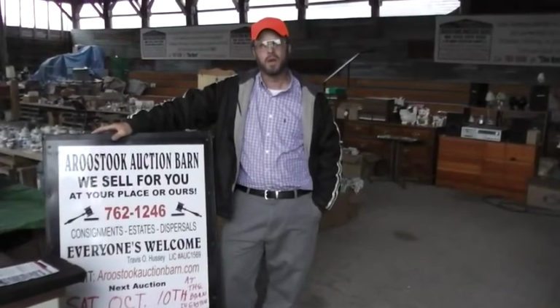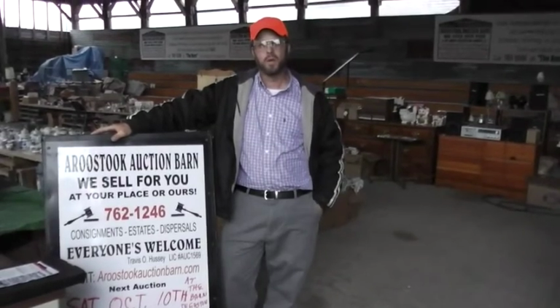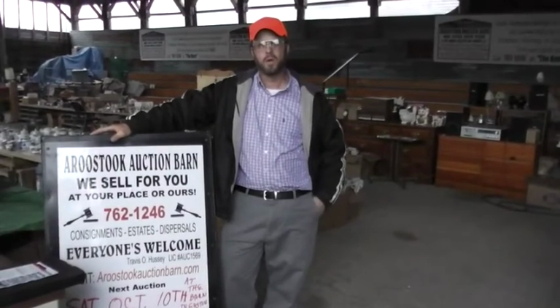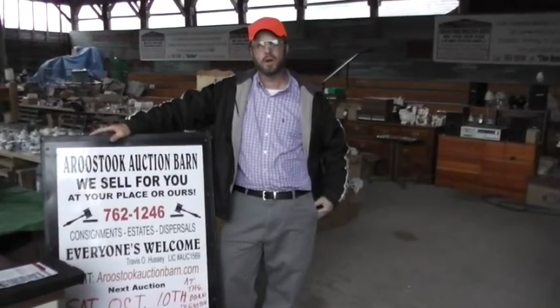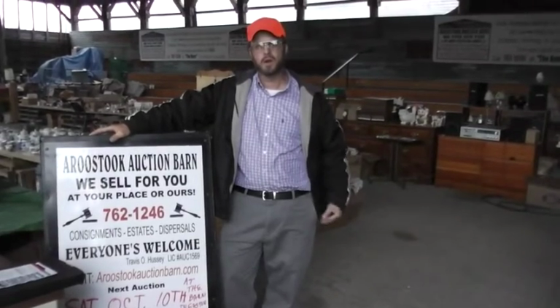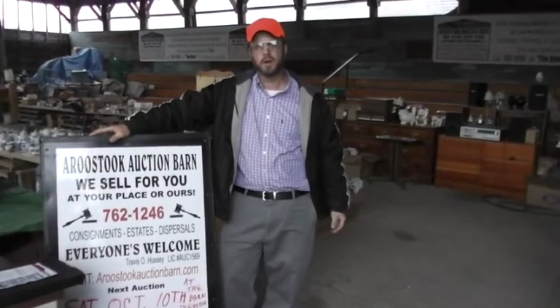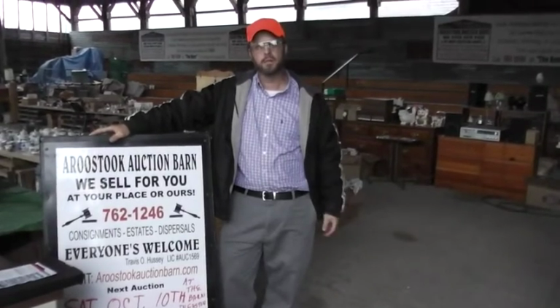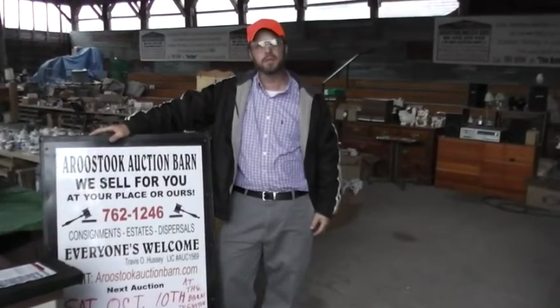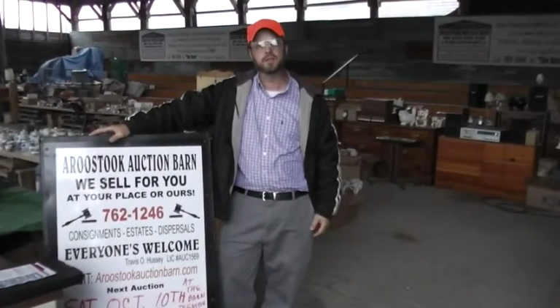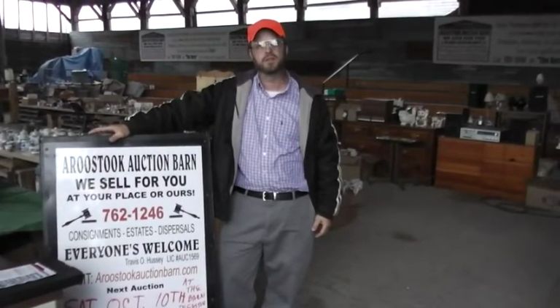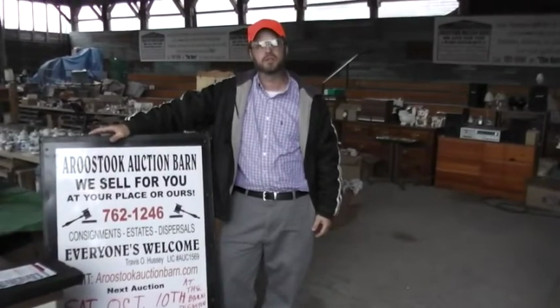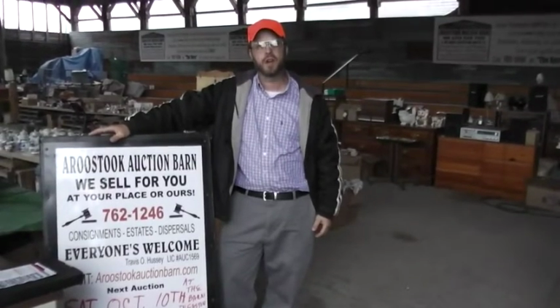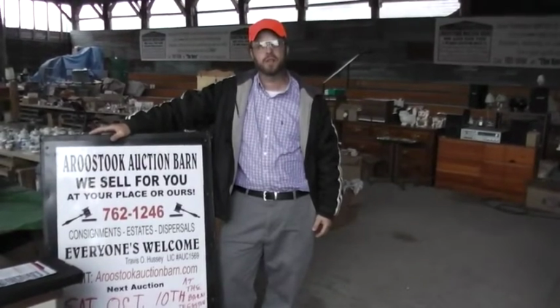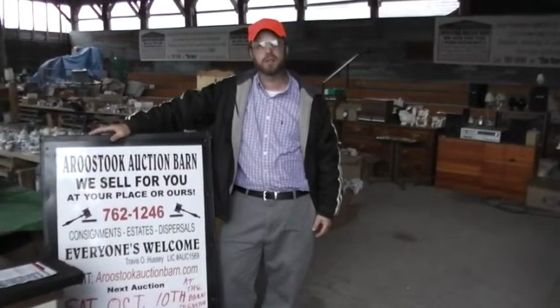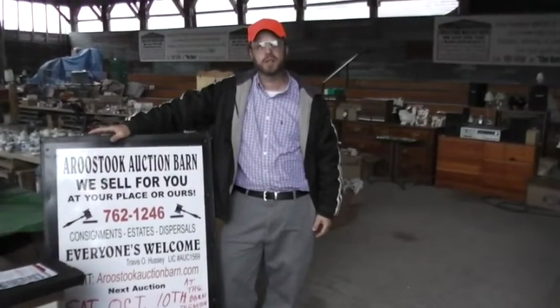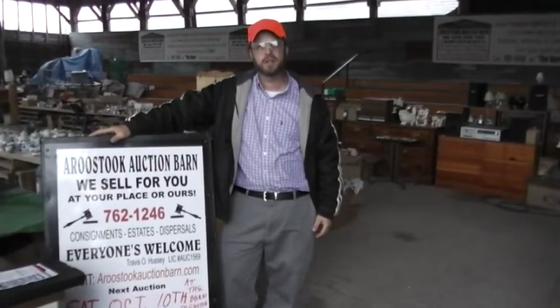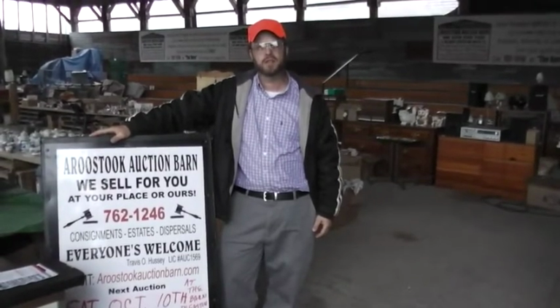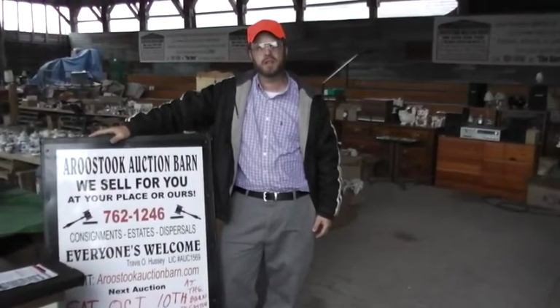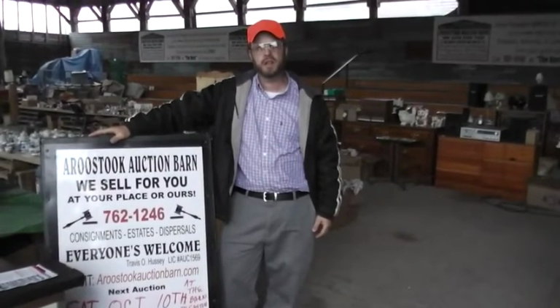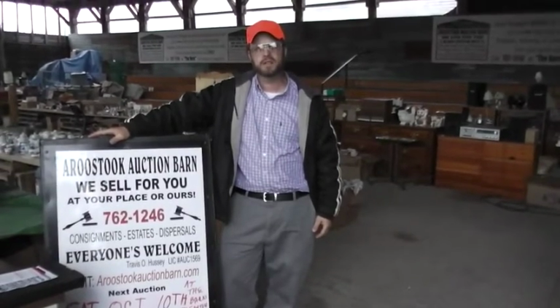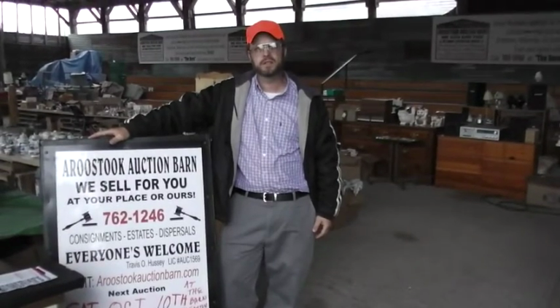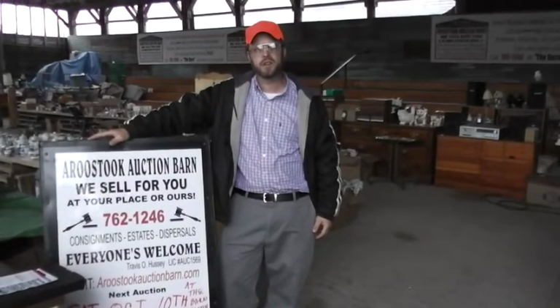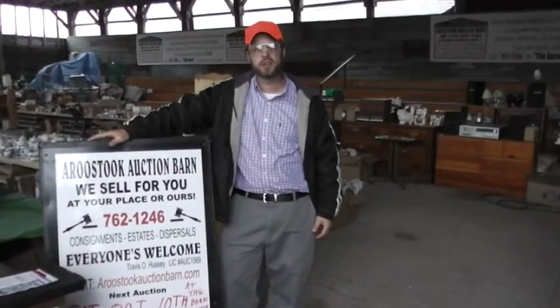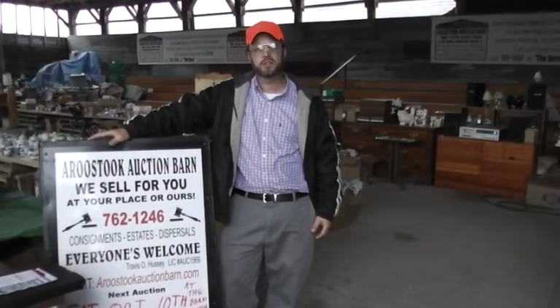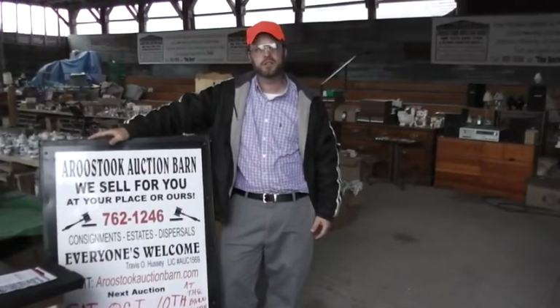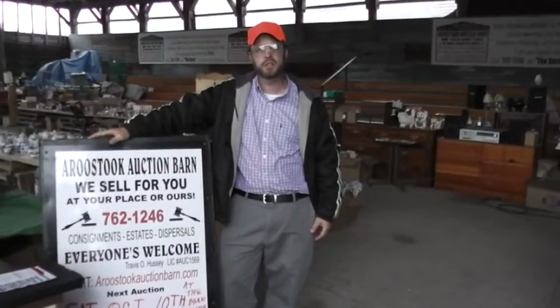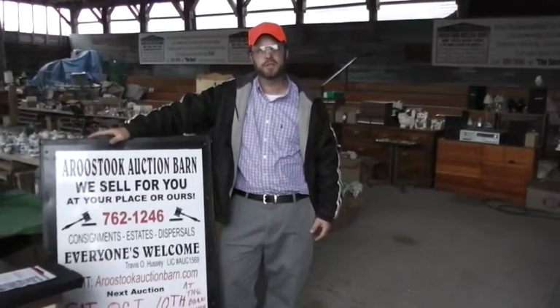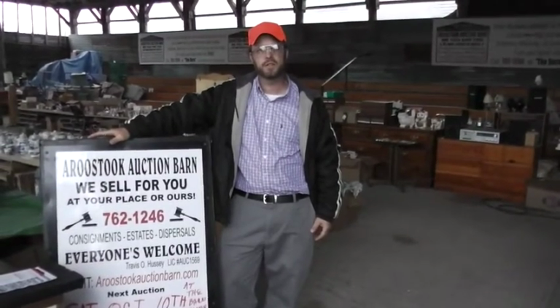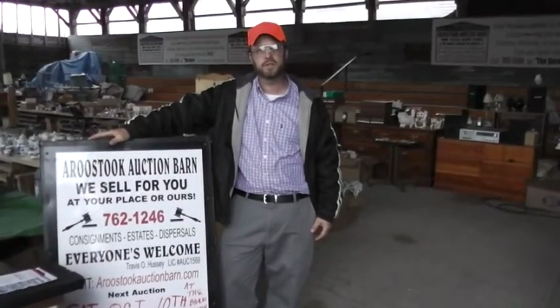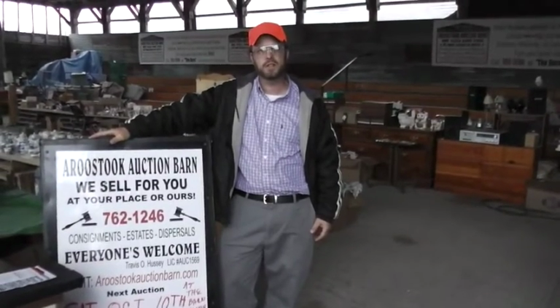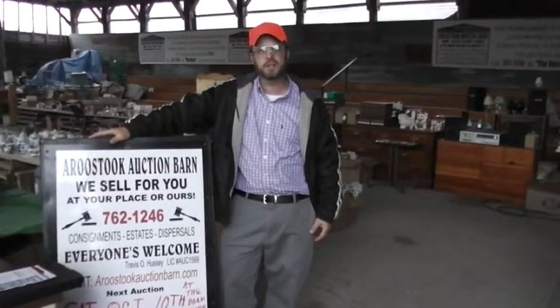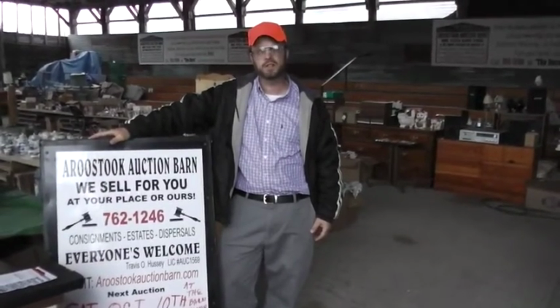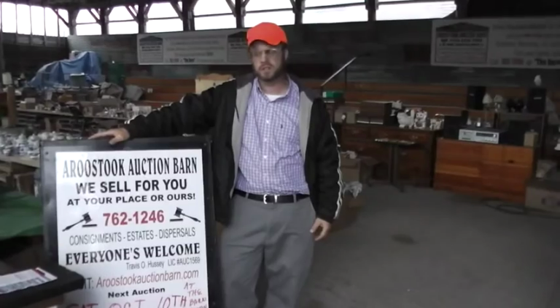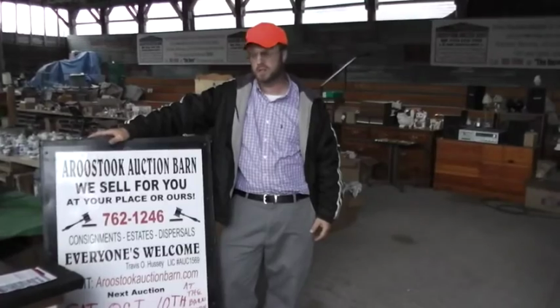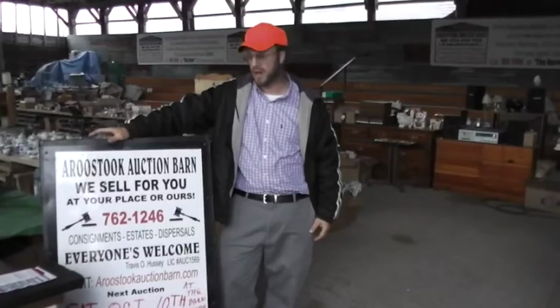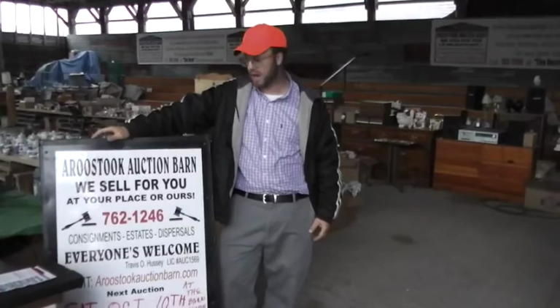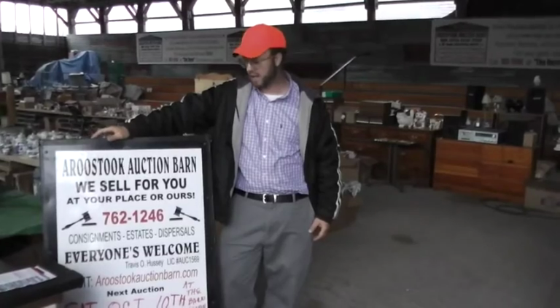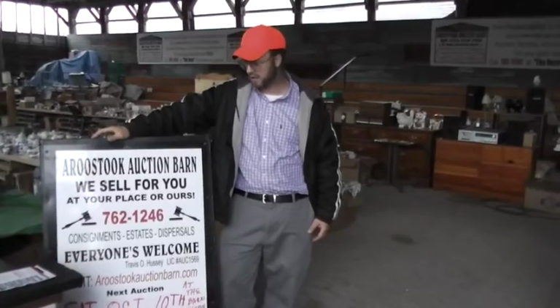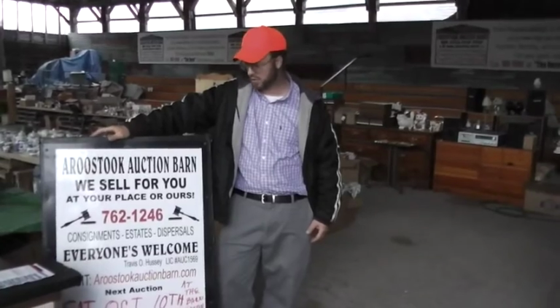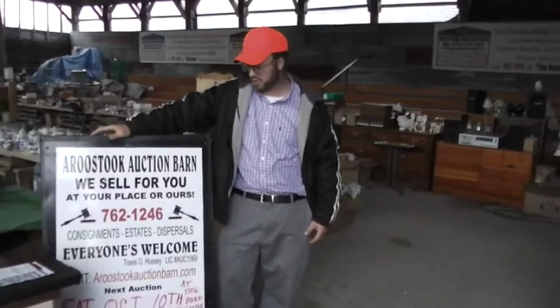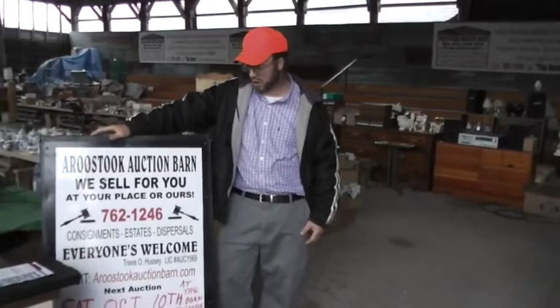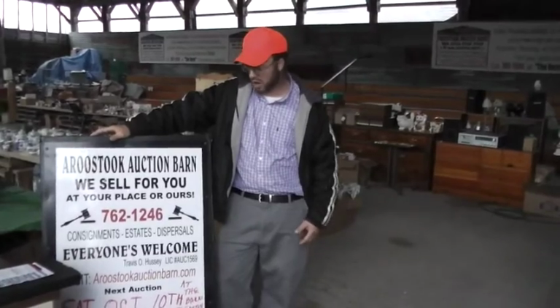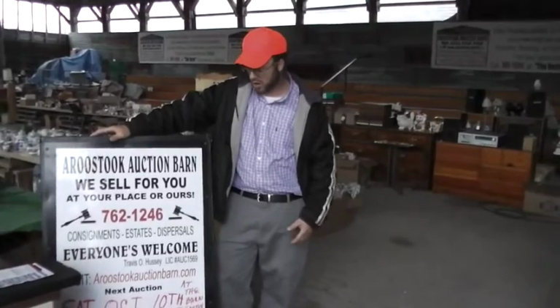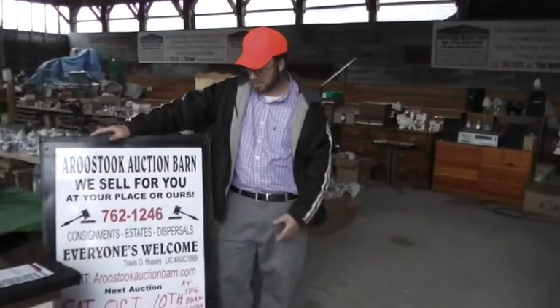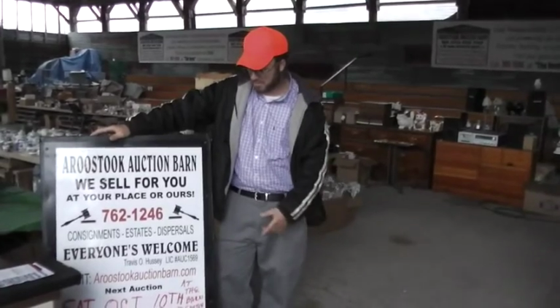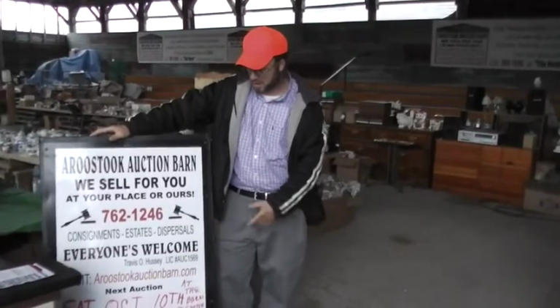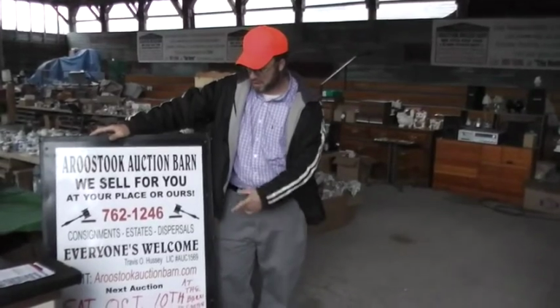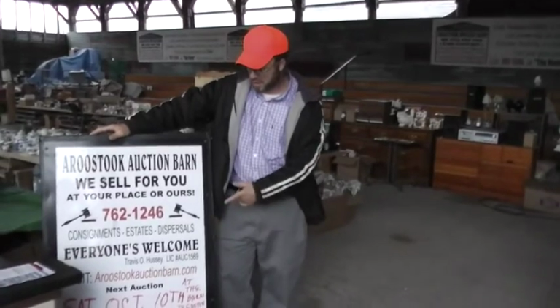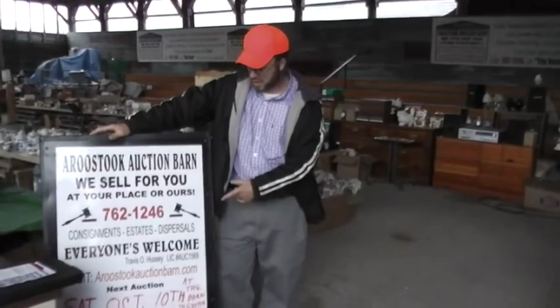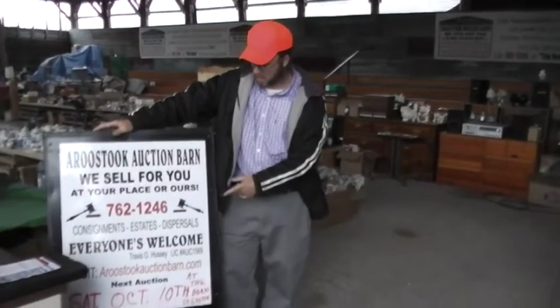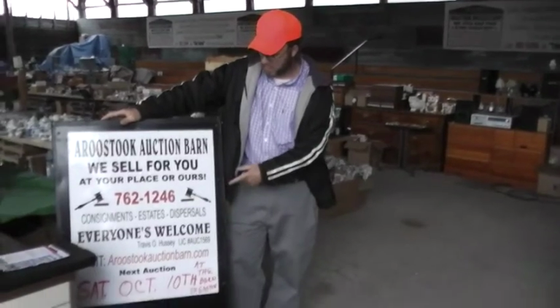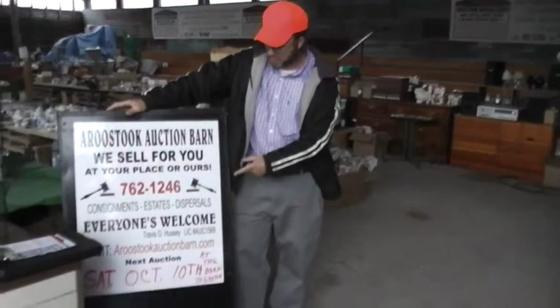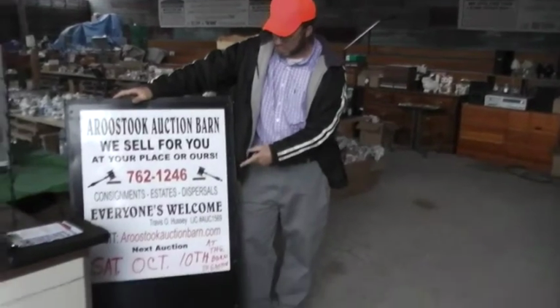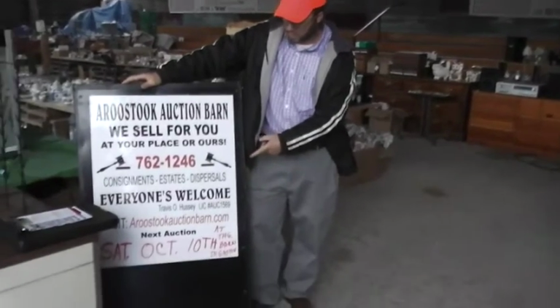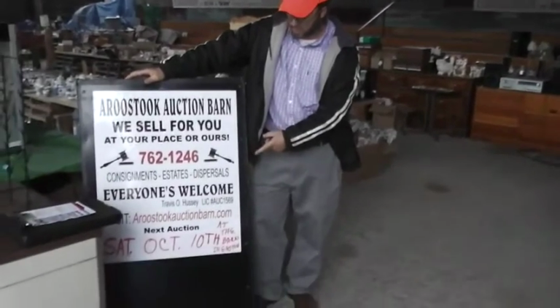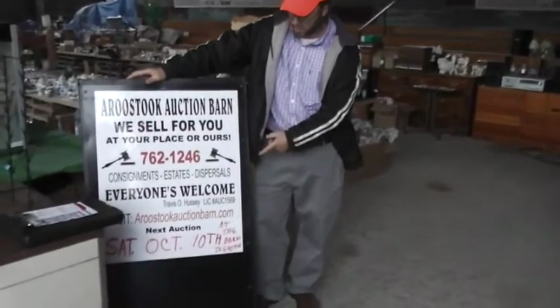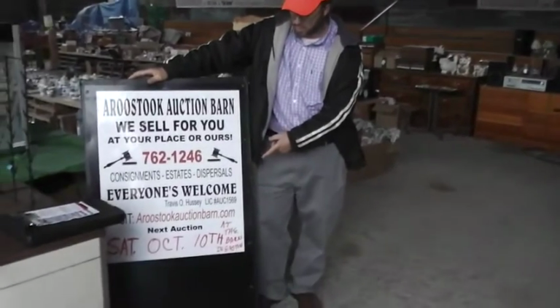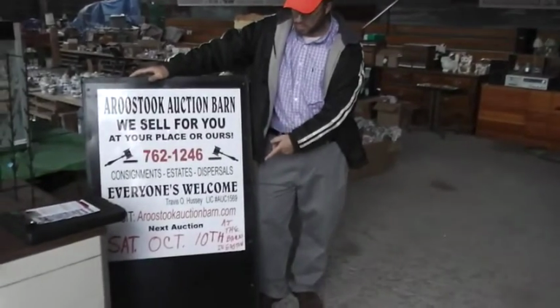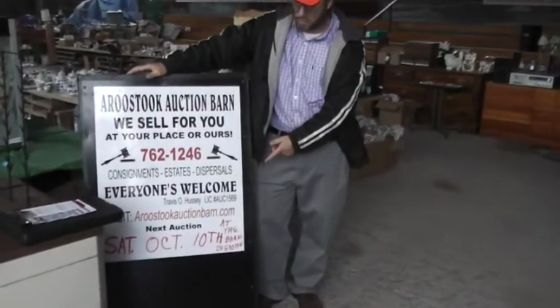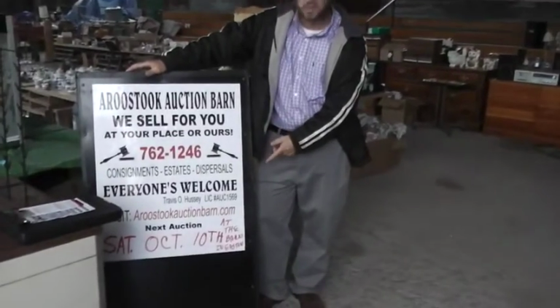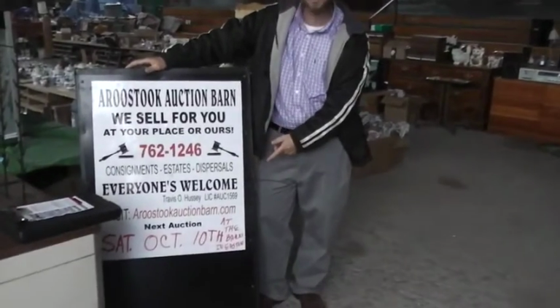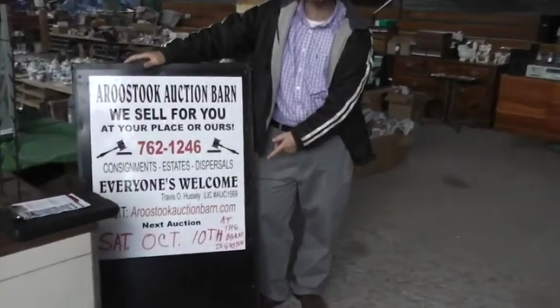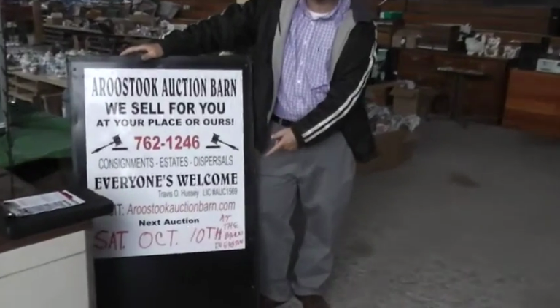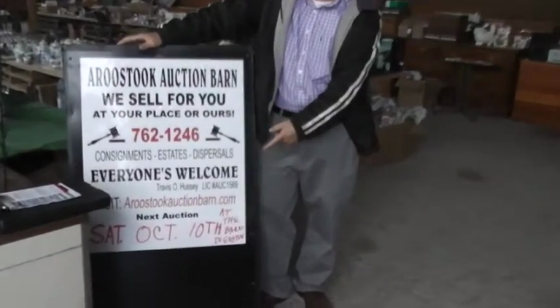Welcome, this is Travis Hussey, Licensed Auctioneer 1569 at the Aroostook Auction Barn here on 102 Holton Road, Easton, Maine.